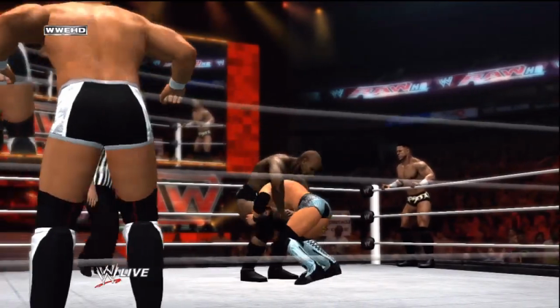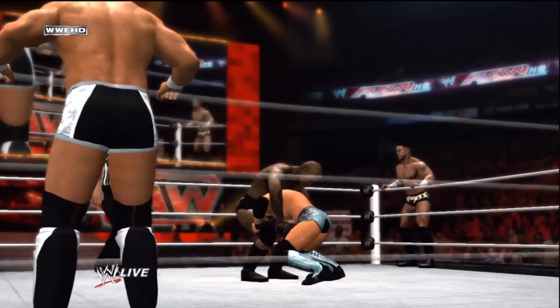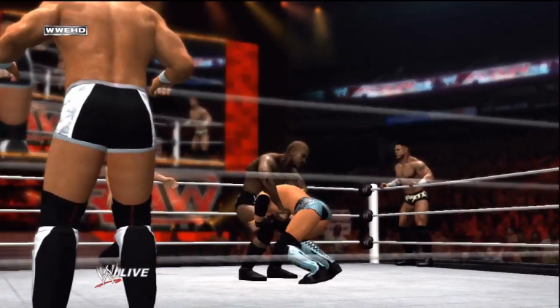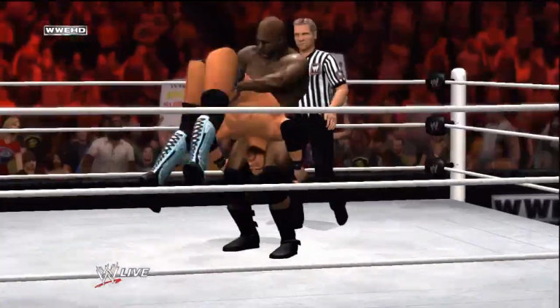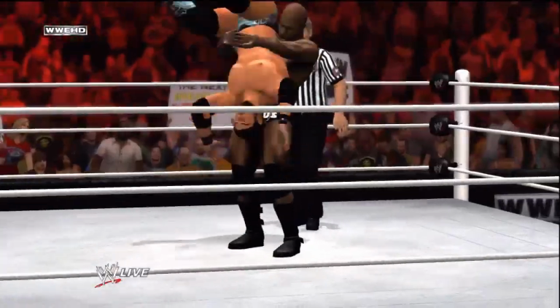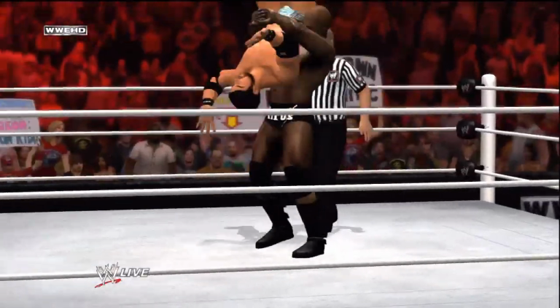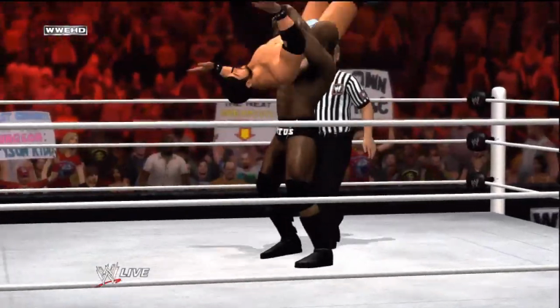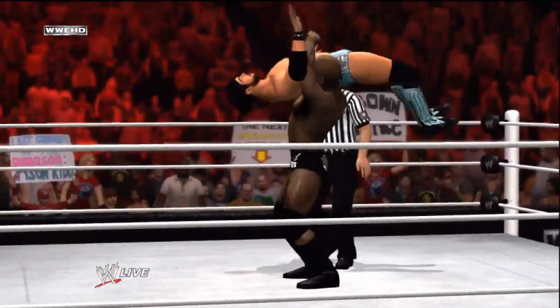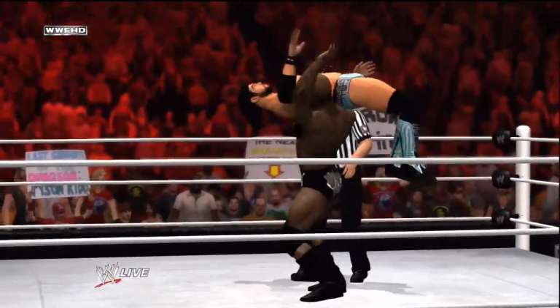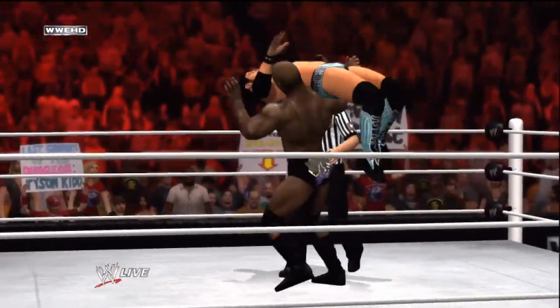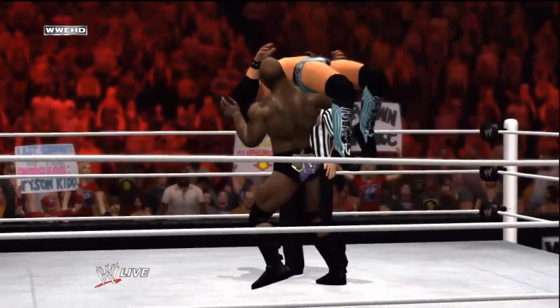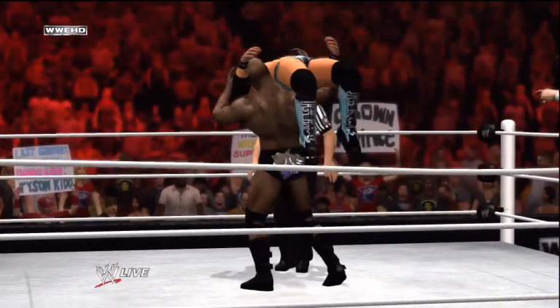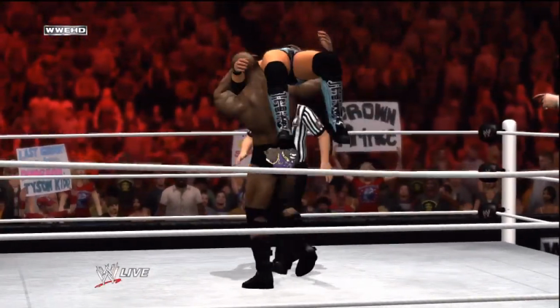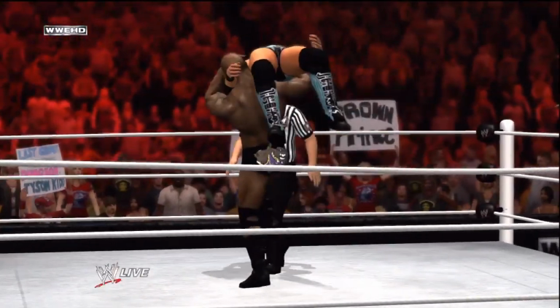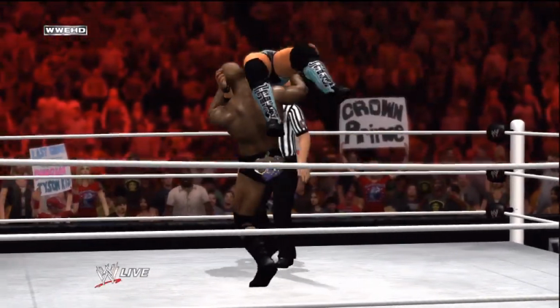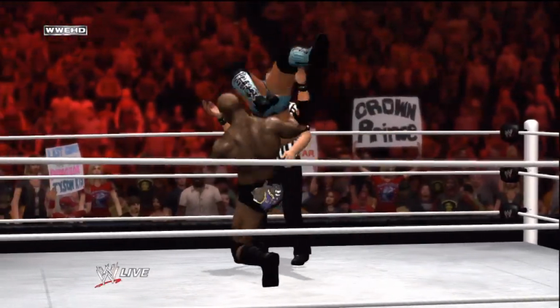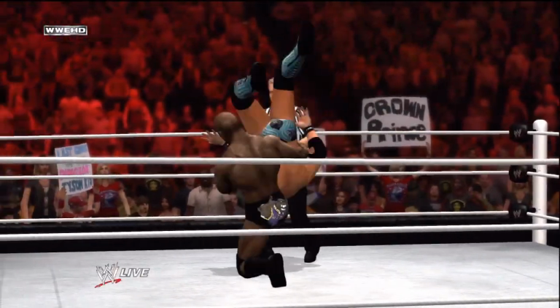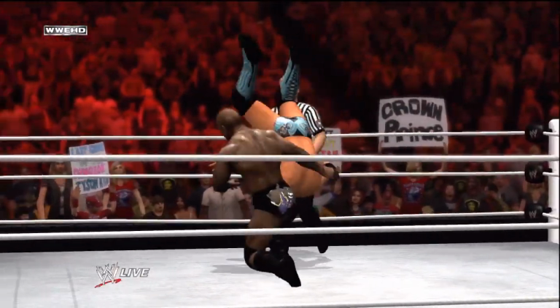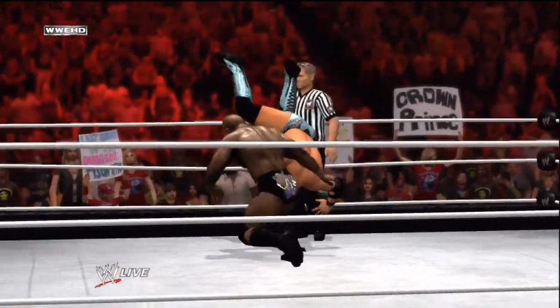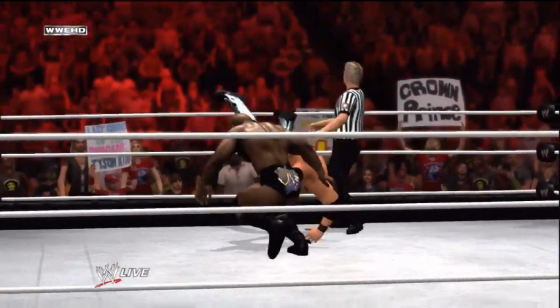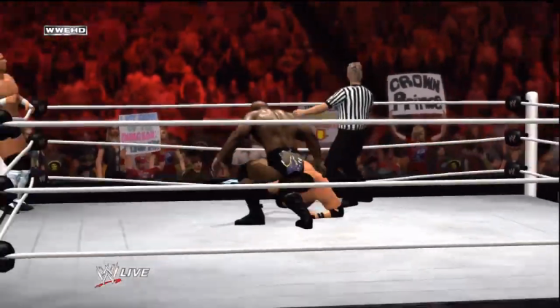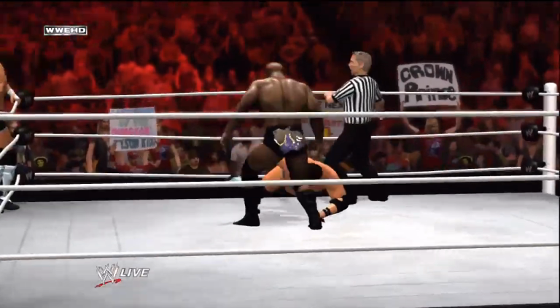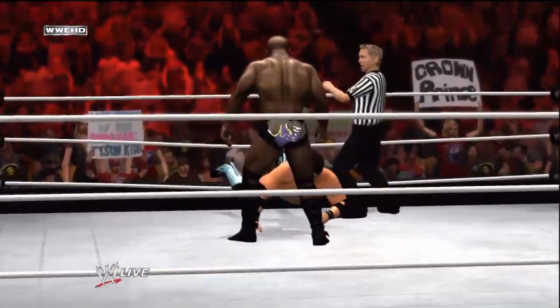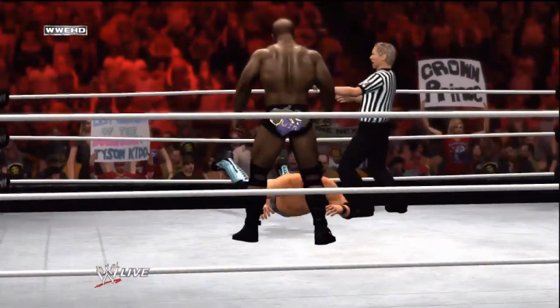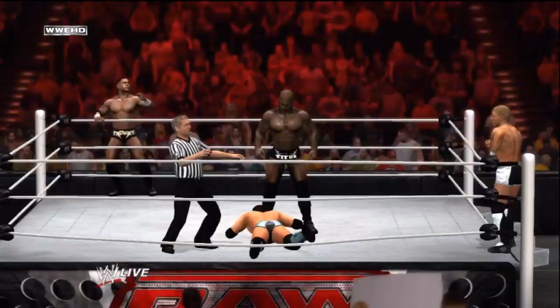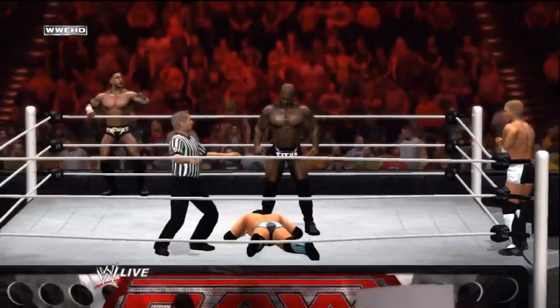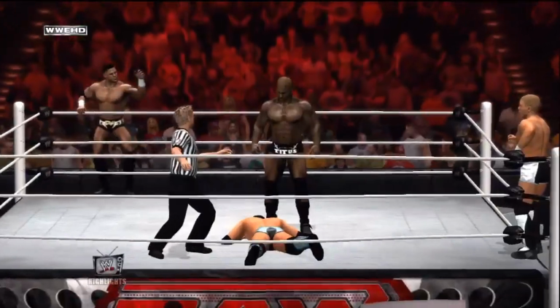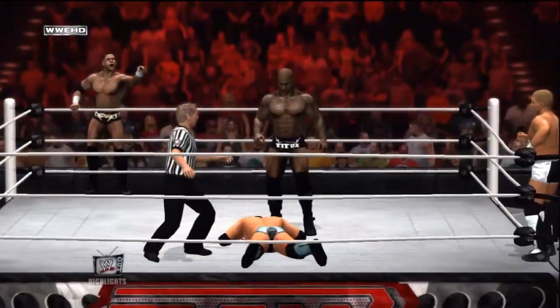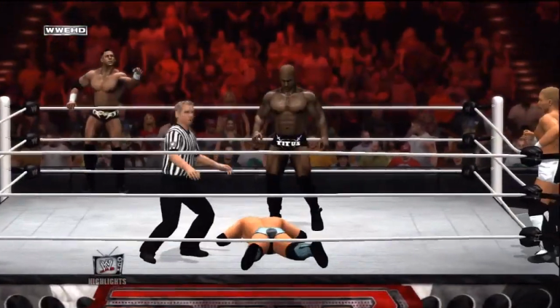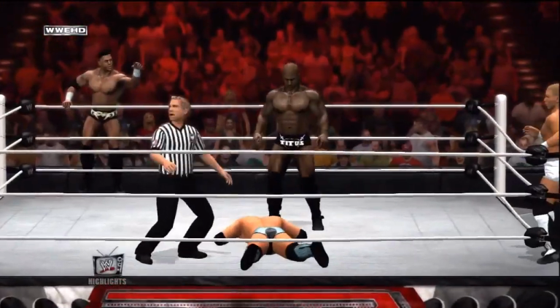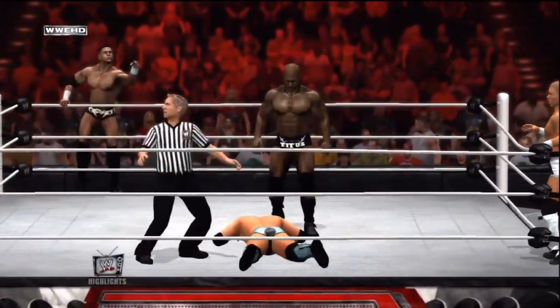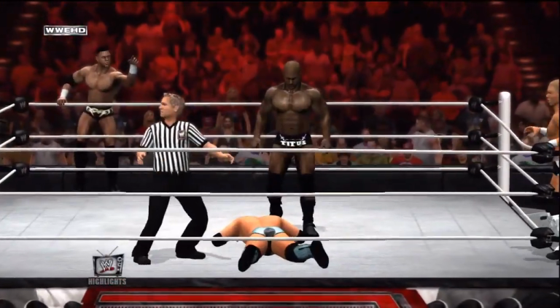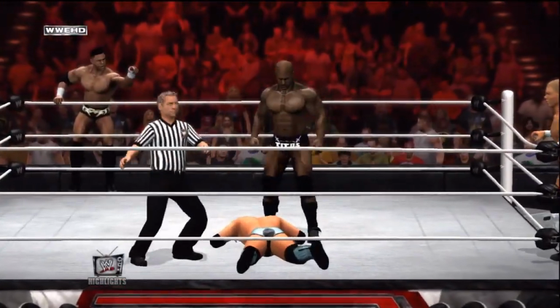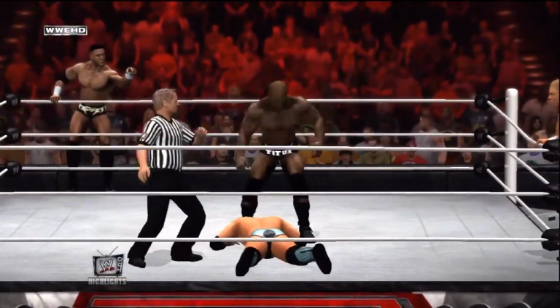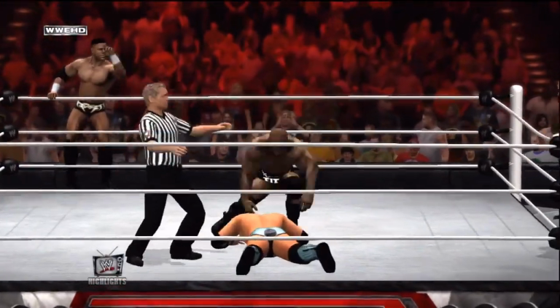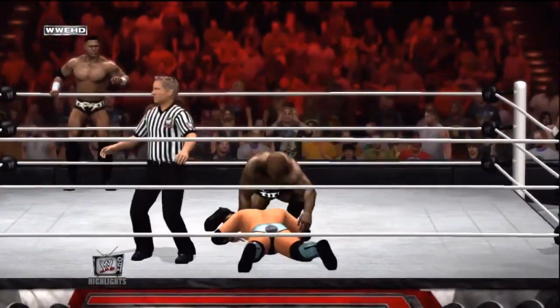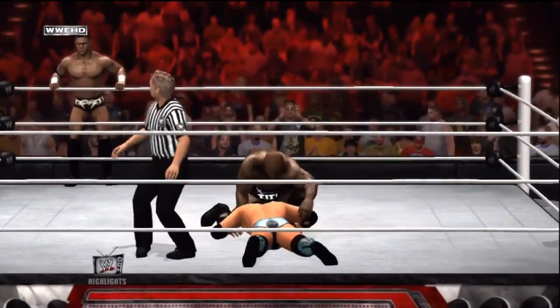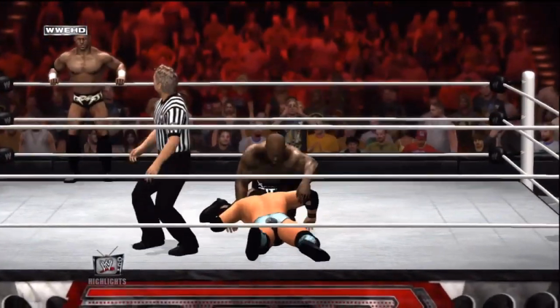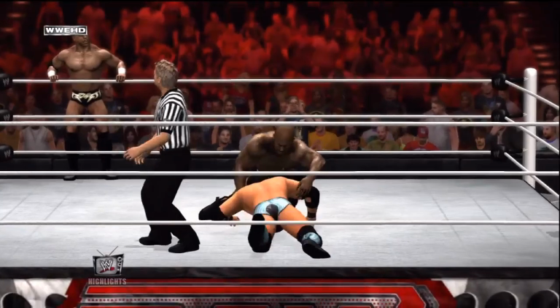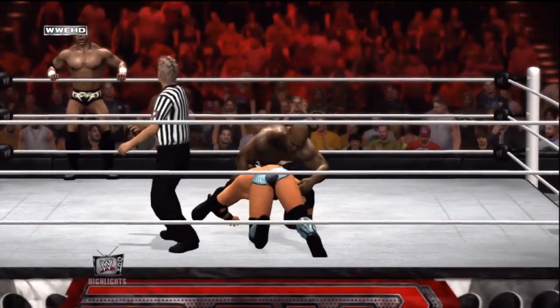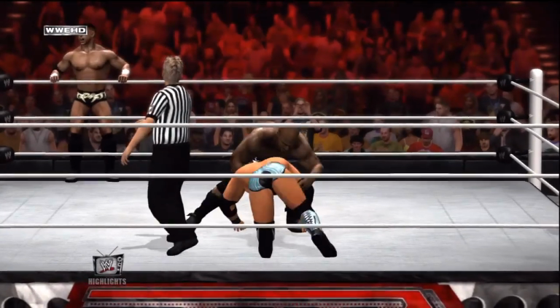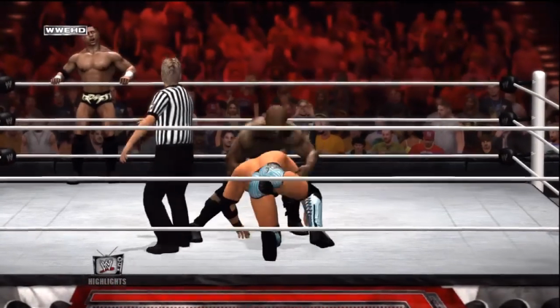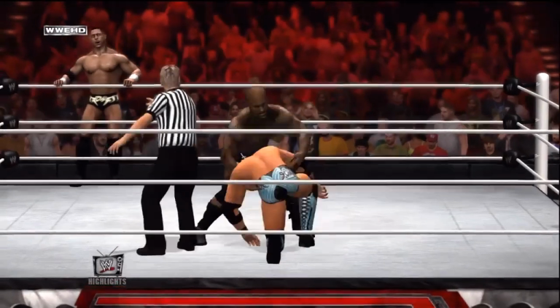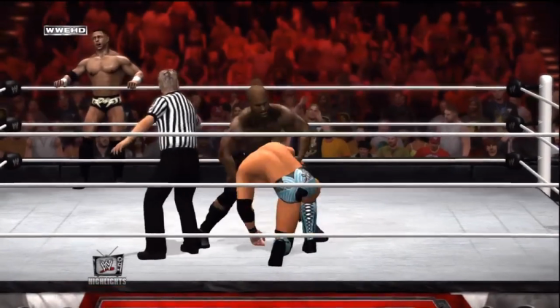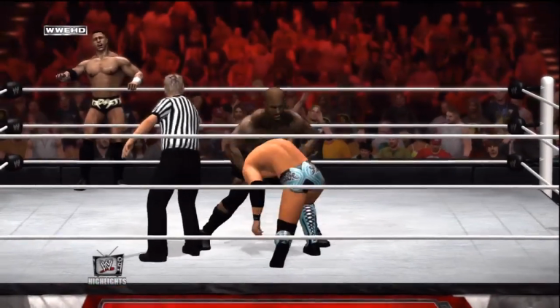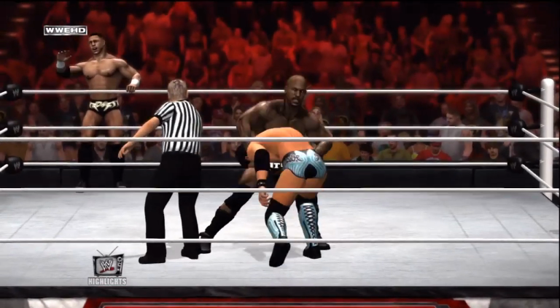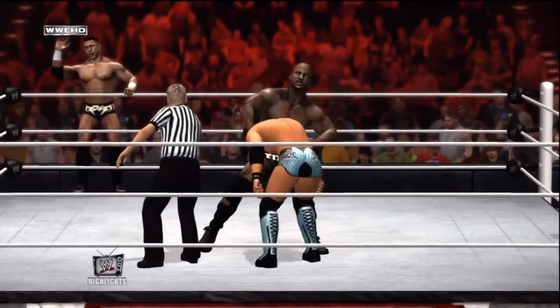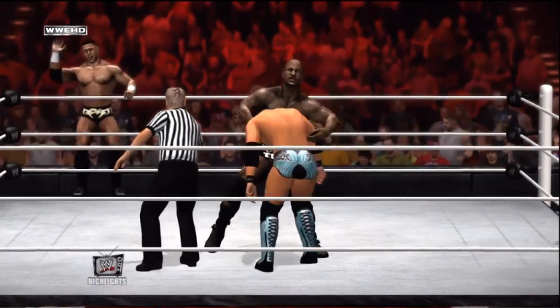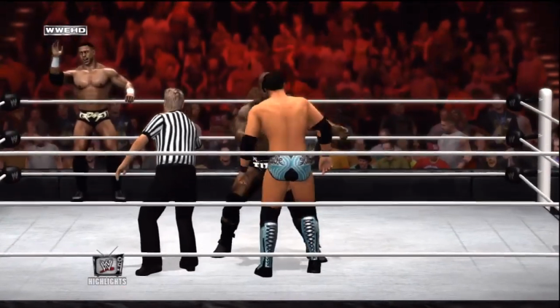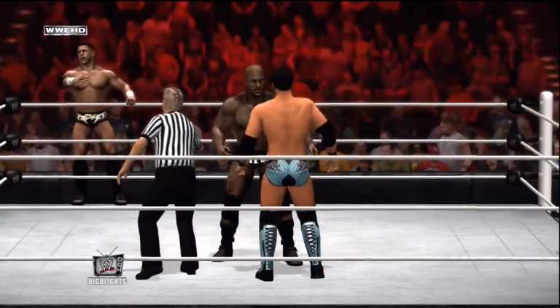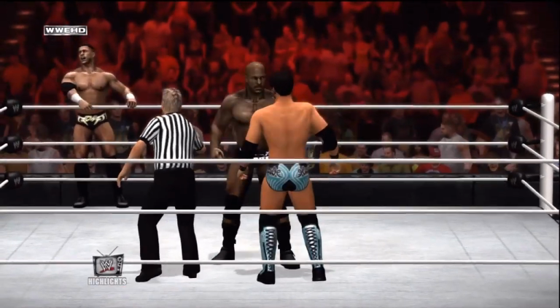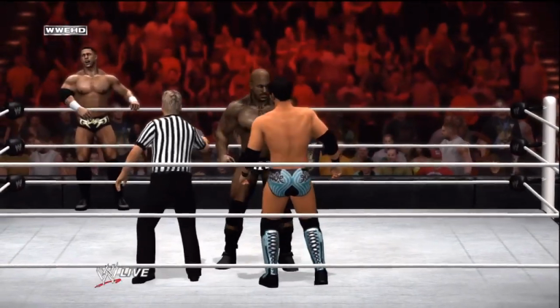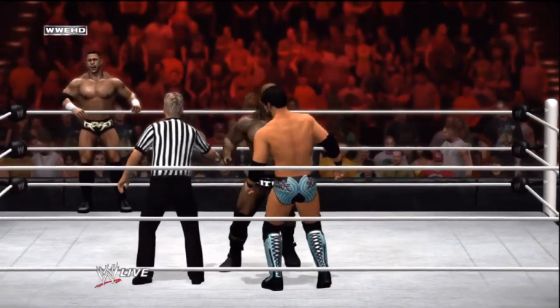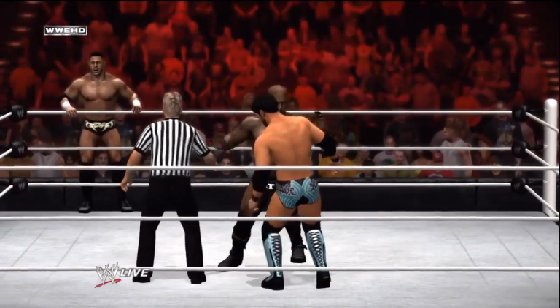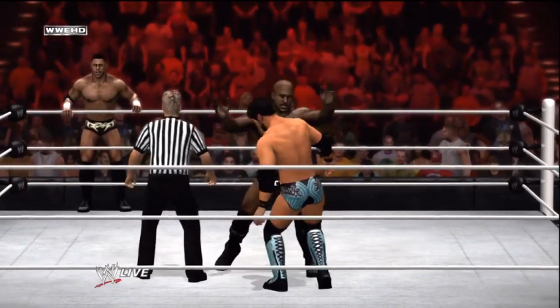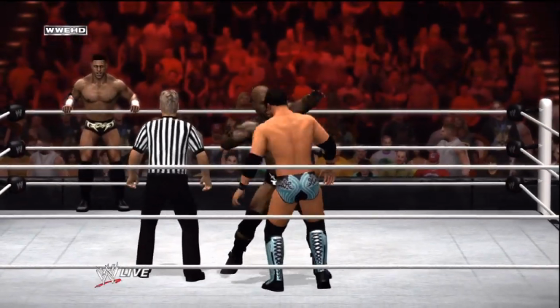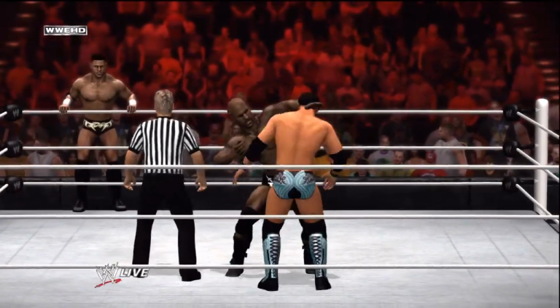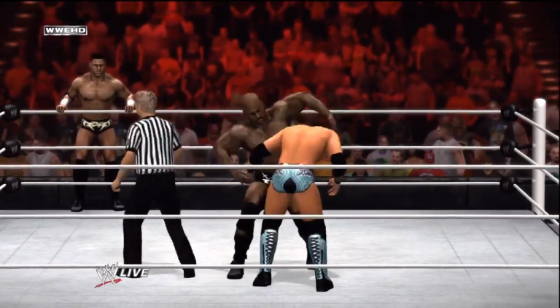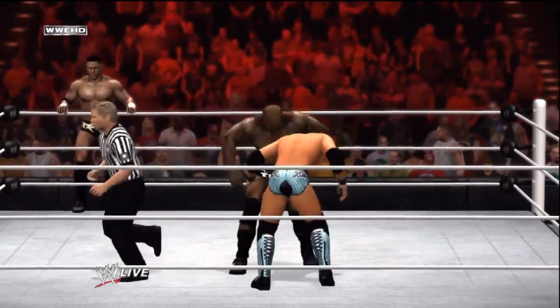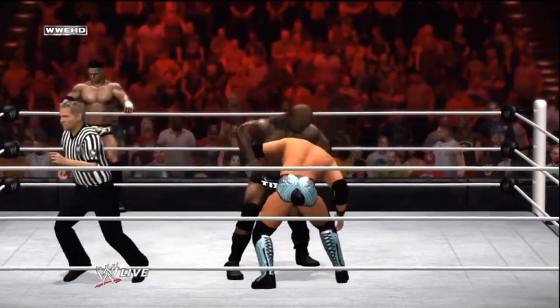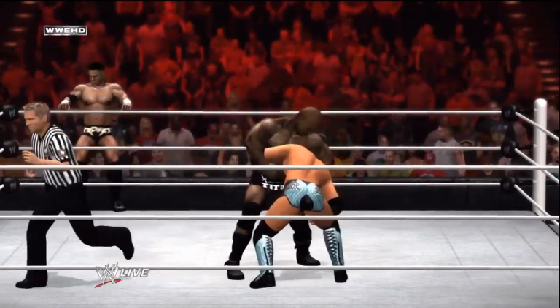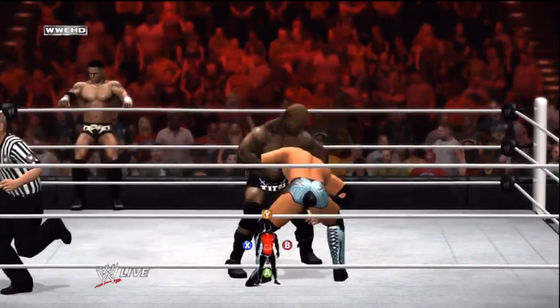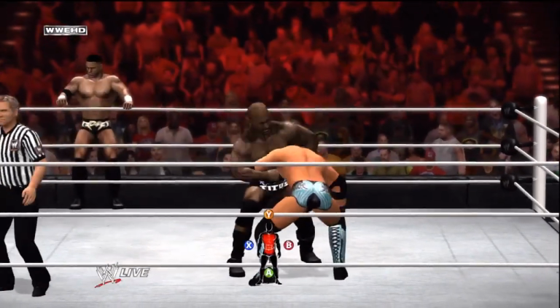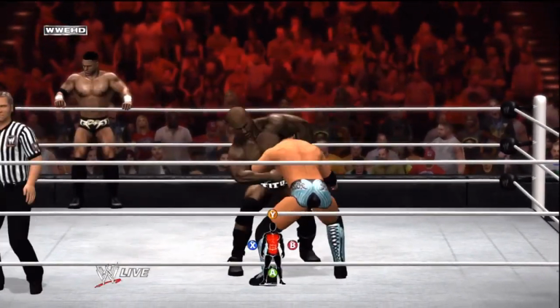What I mean by that is — say you're in the ring and they're about to hit a finisher on you — instead of waiting for your partner to come break up the pin, you can hit right on the D-pad or something, and then they'll come in and break it up before the other person has a chance. I think that would be awesome. I wish there were more things like that to control your partner, because right now all they do is sit there and the referee argues with them. That's not very productive.